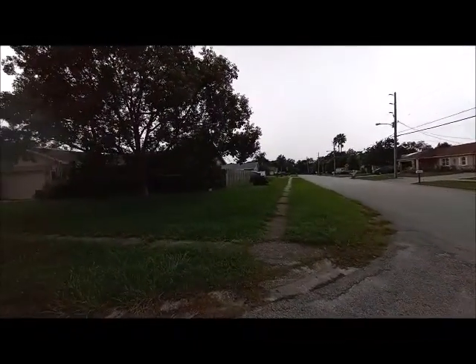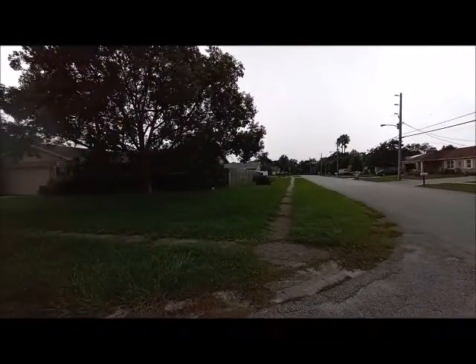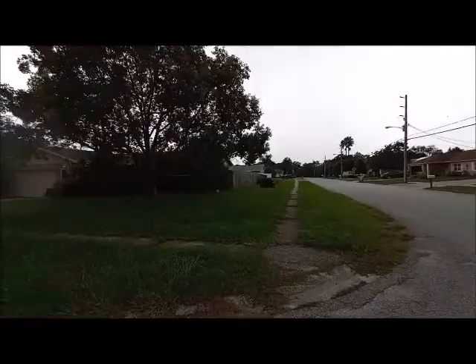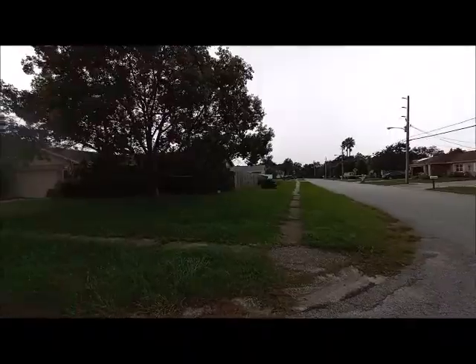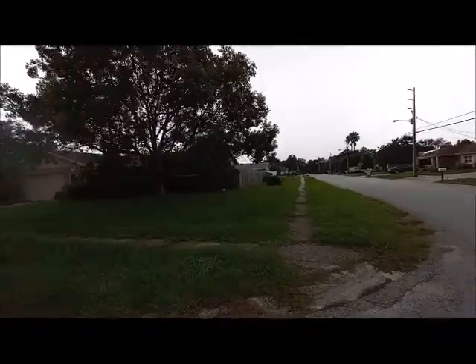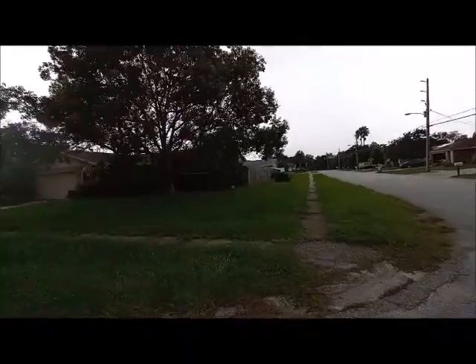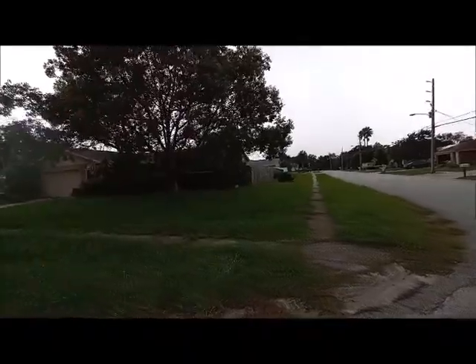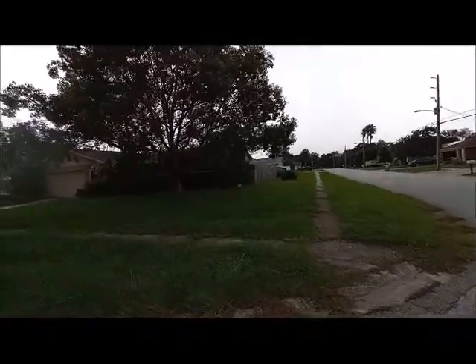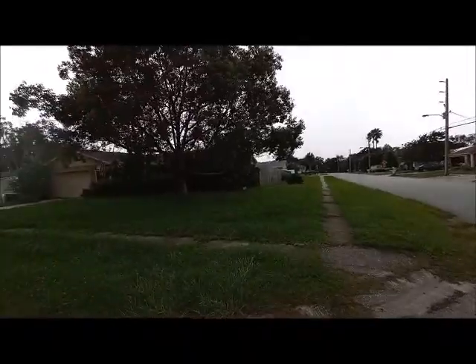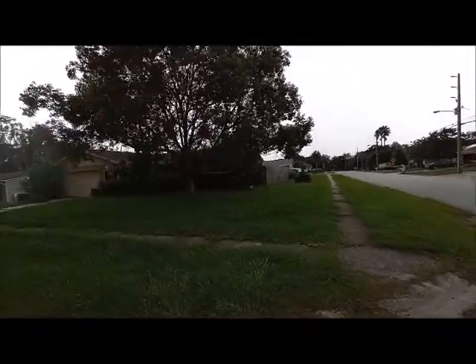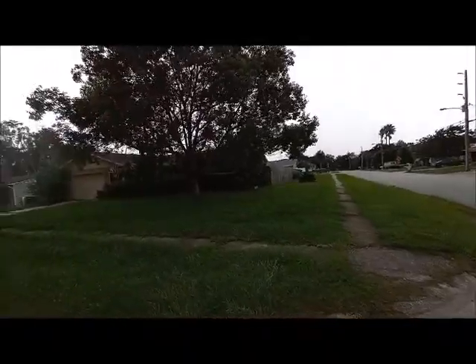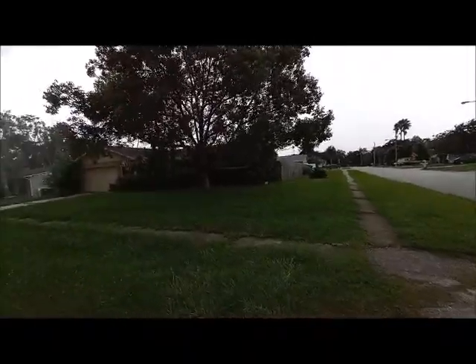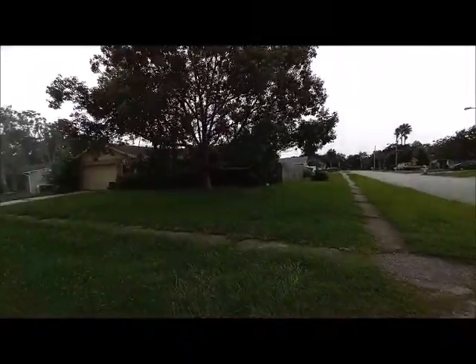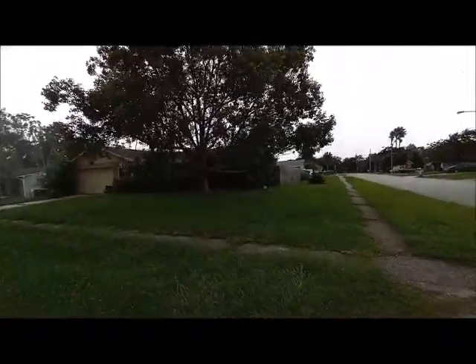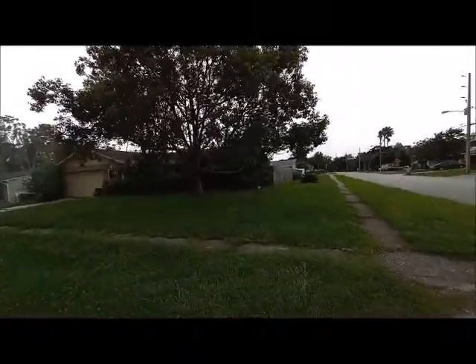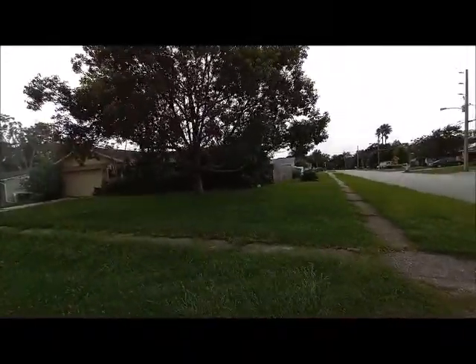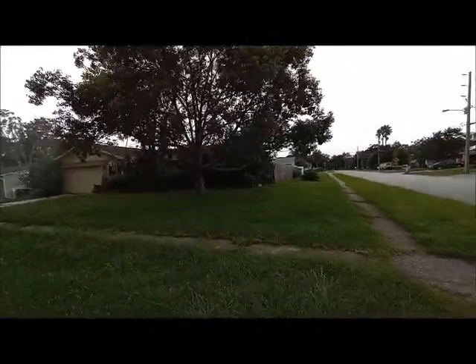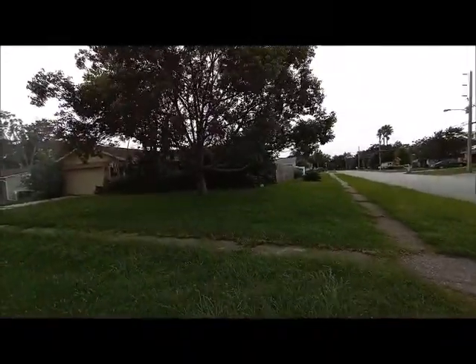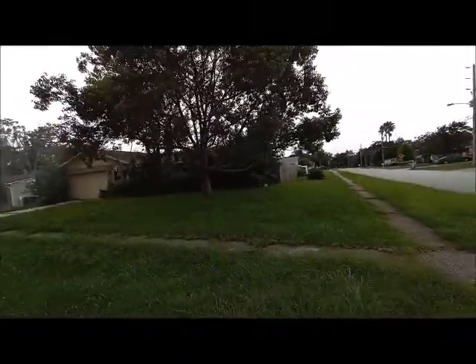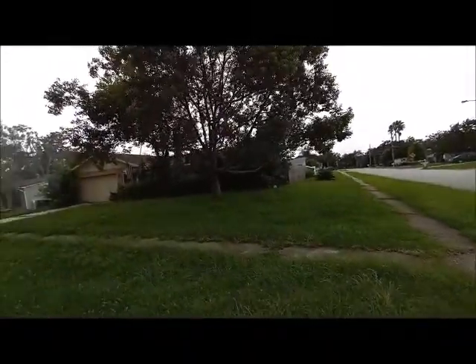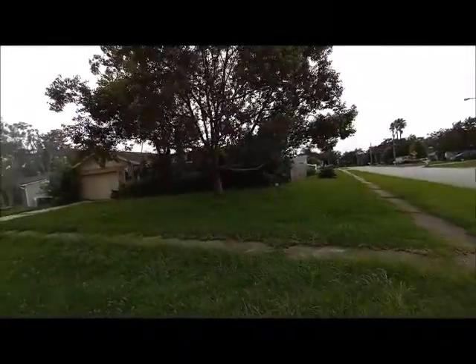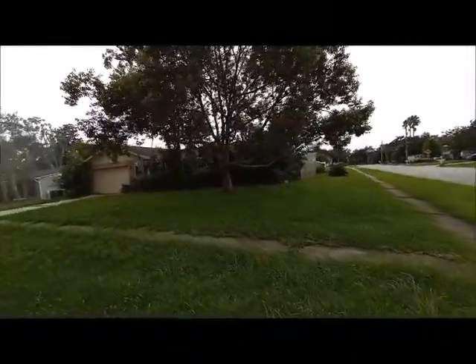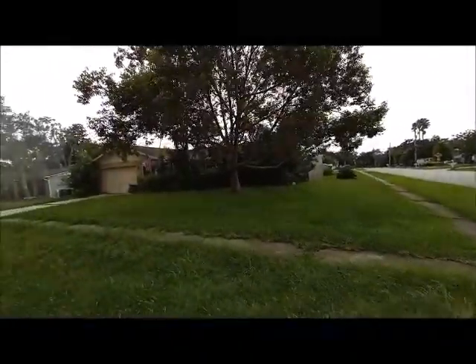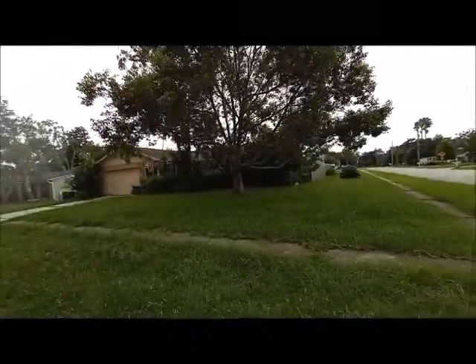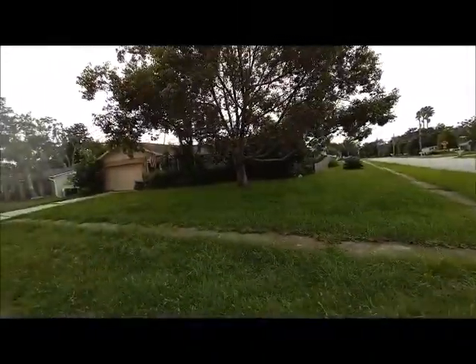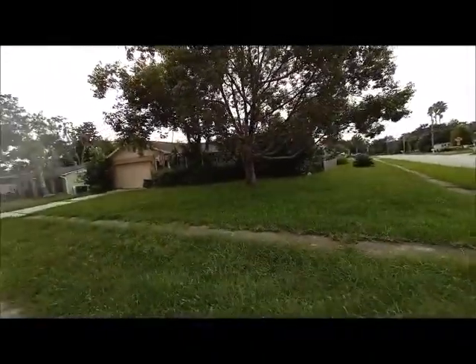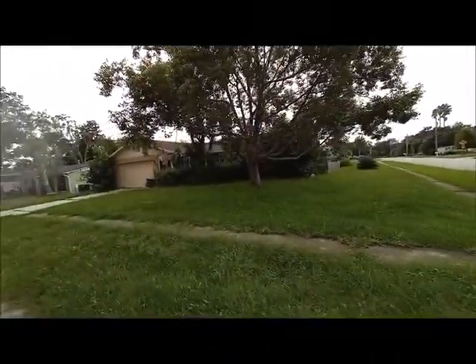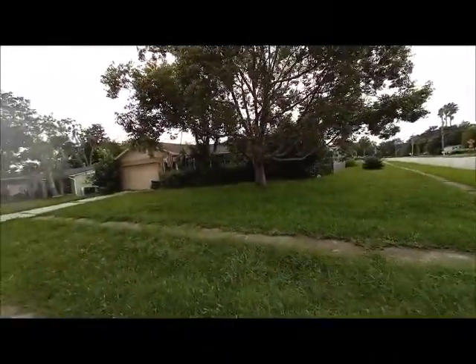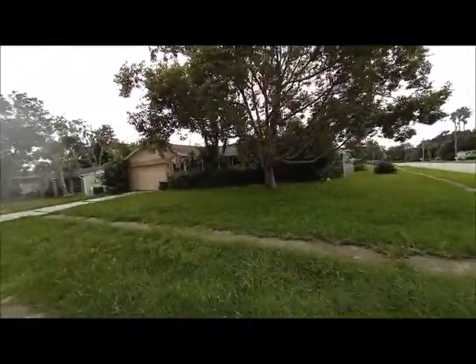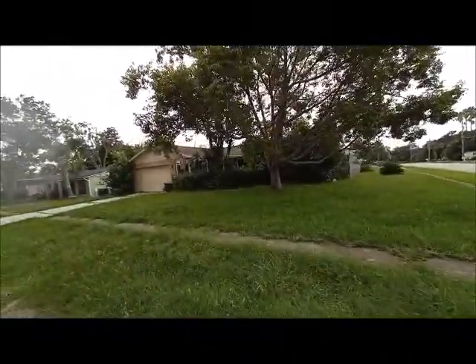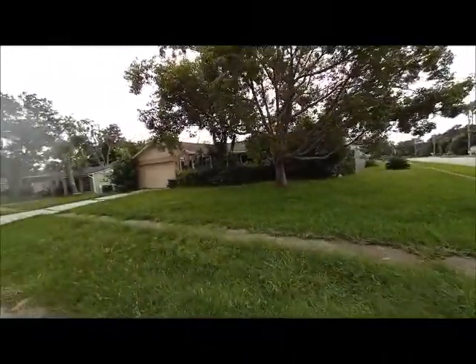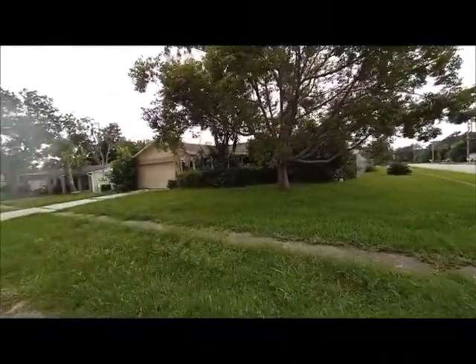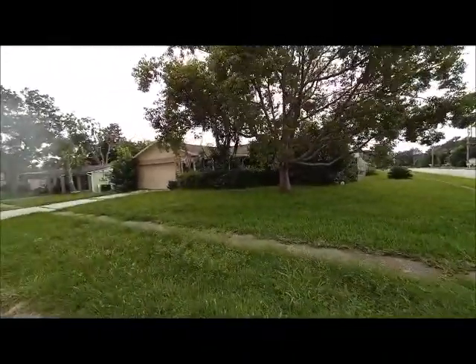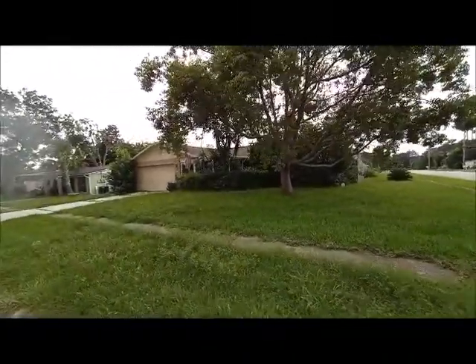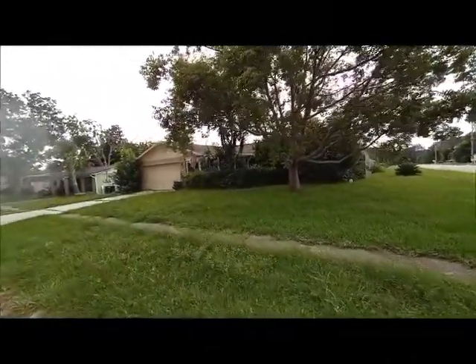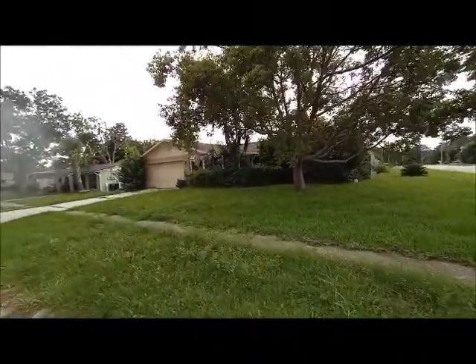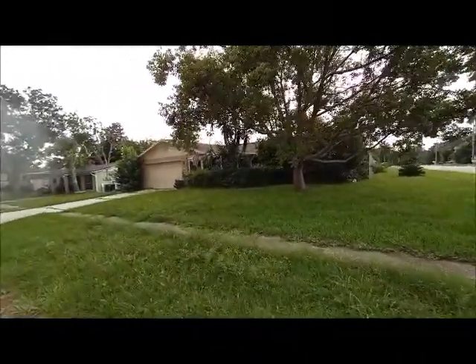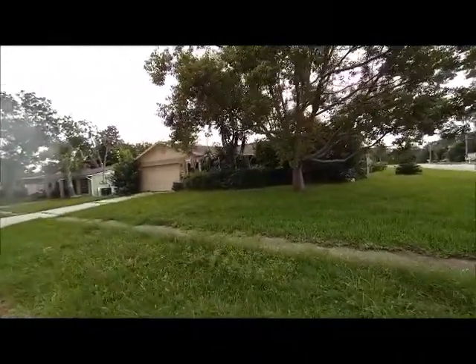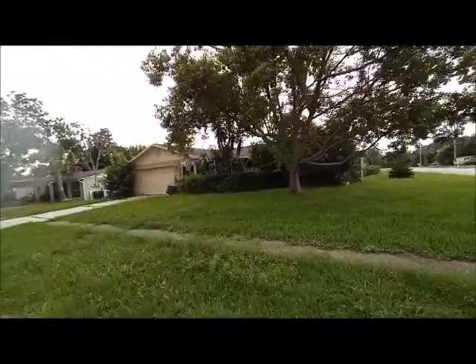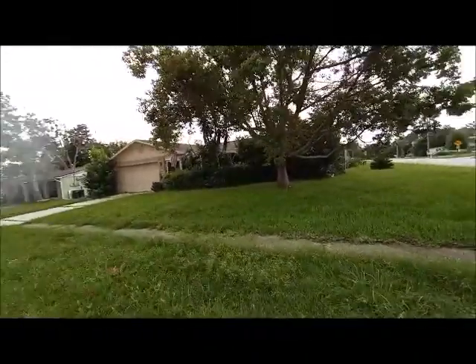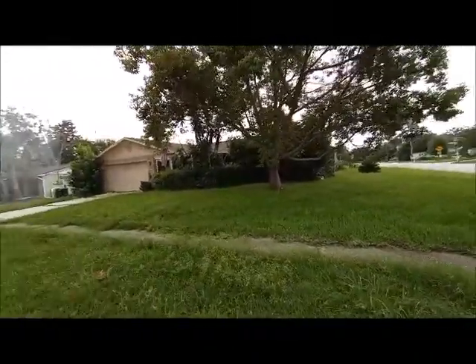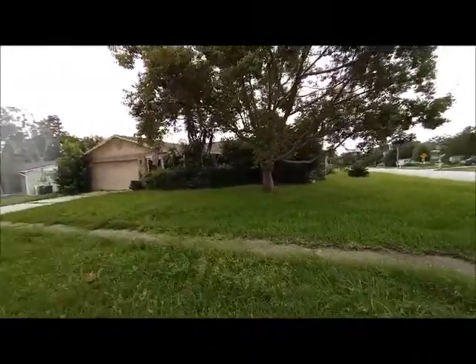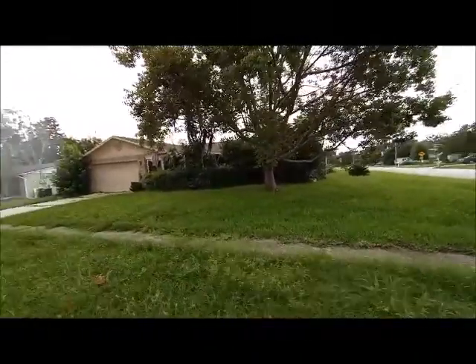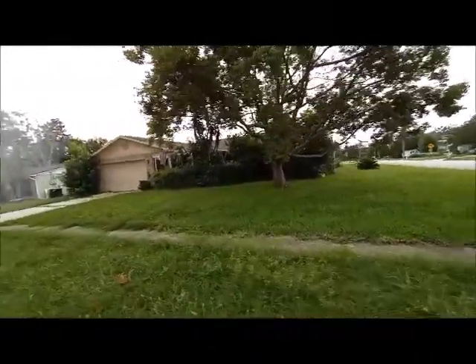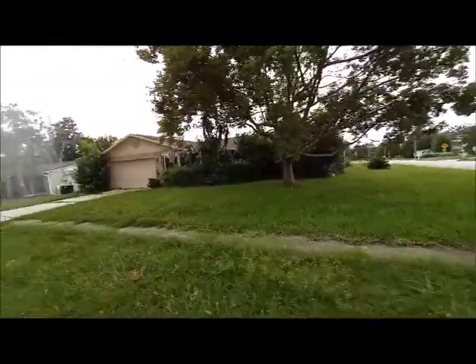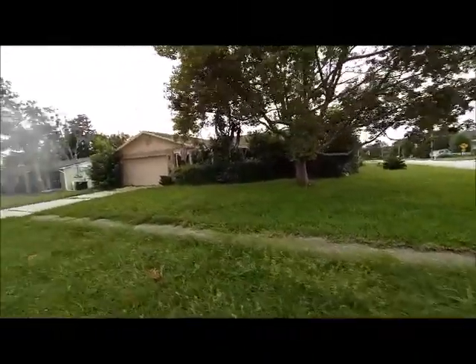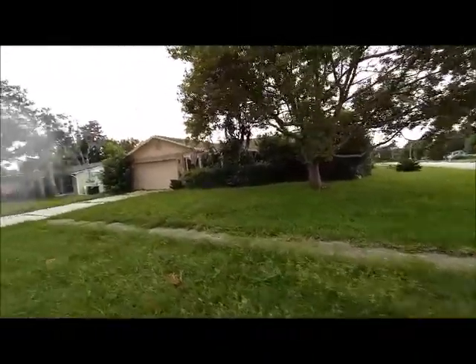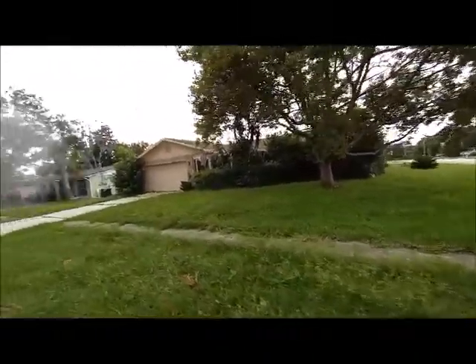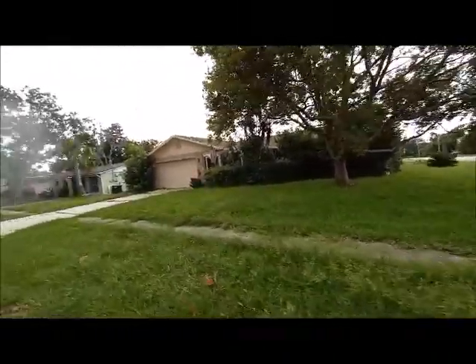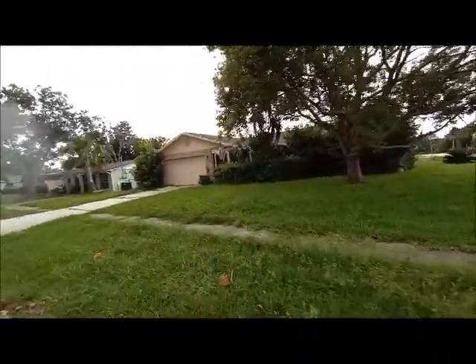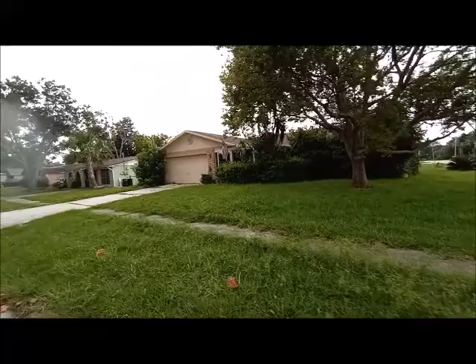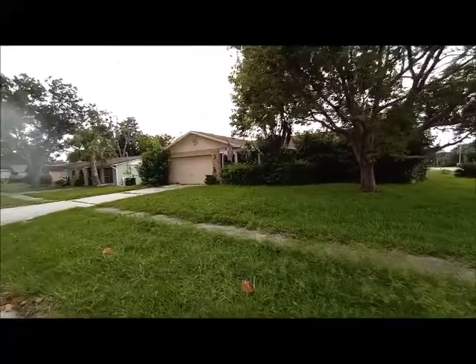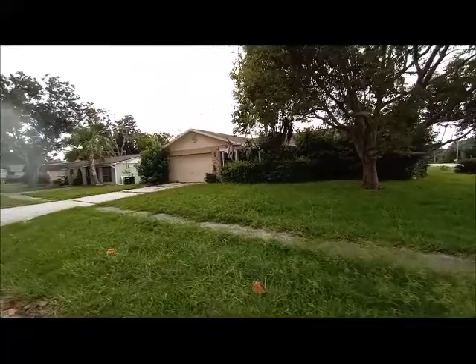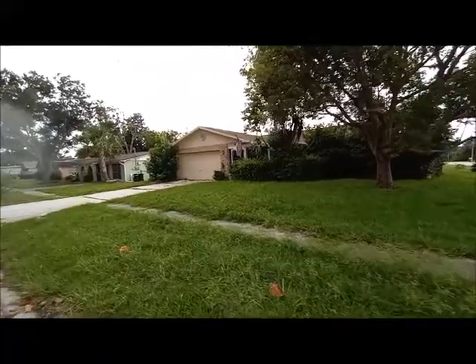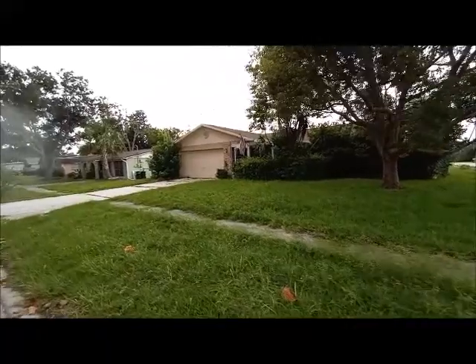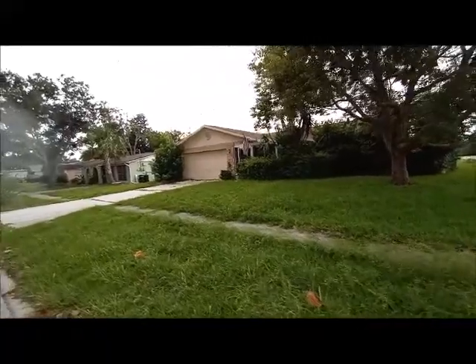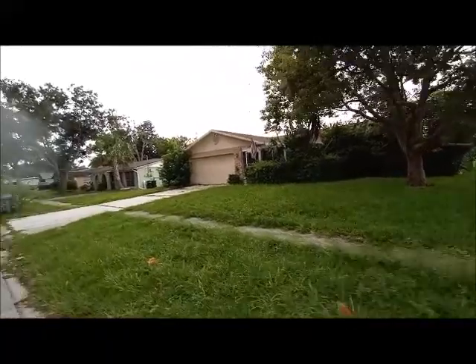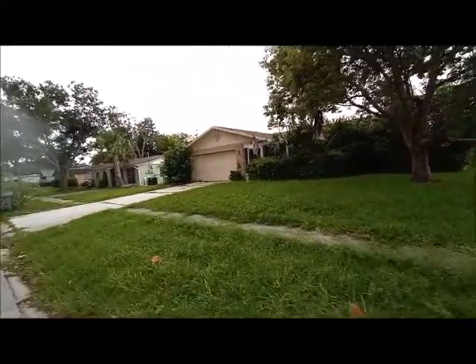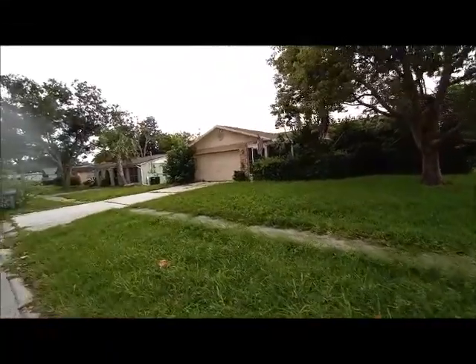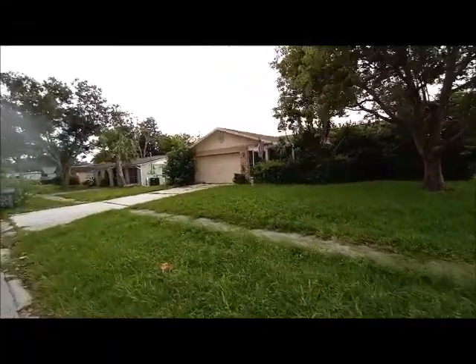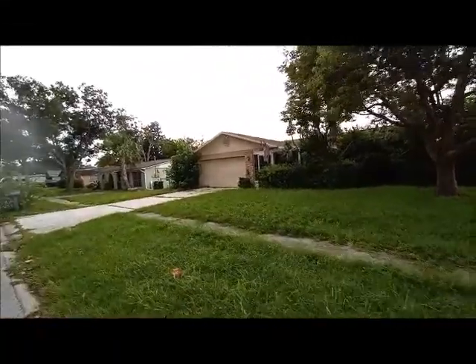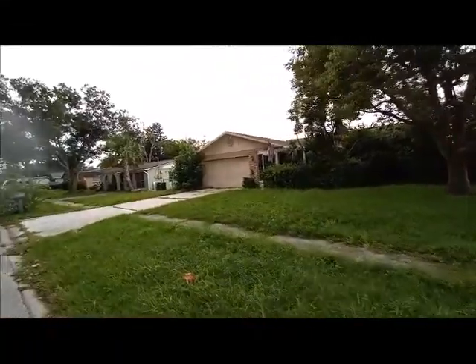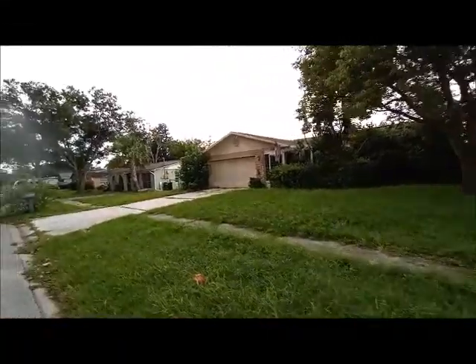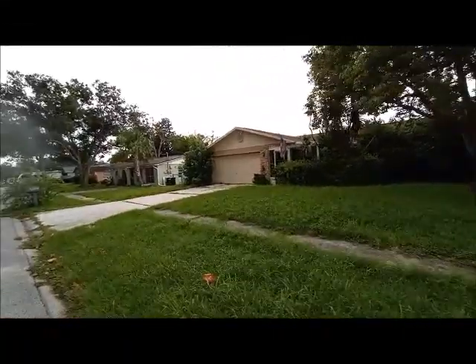And this is the house. The fence needs to be a little bit fixed.